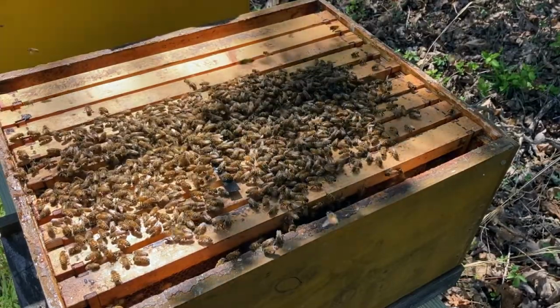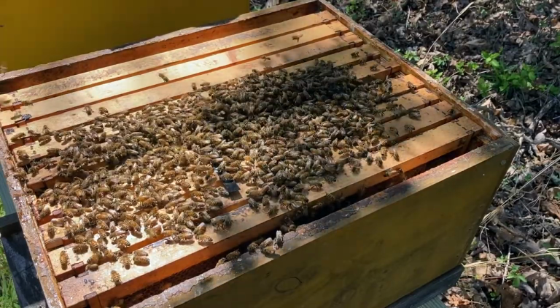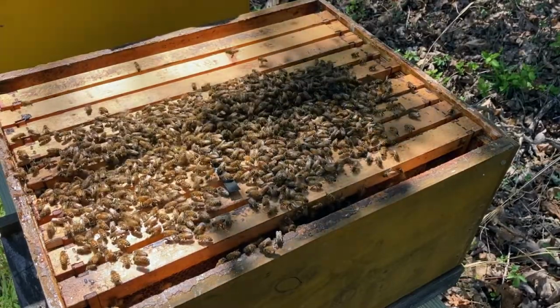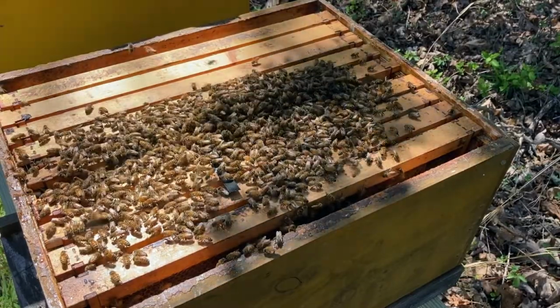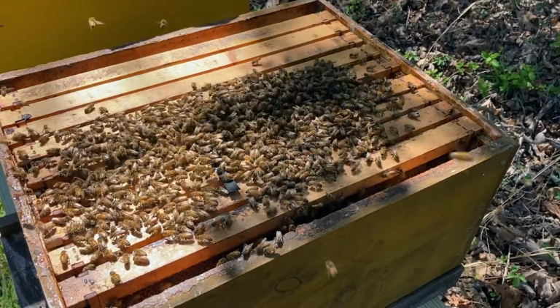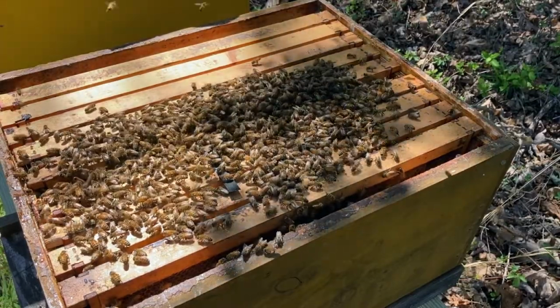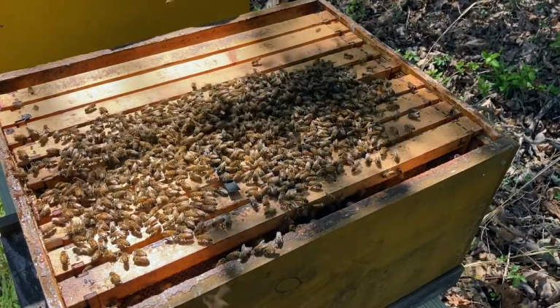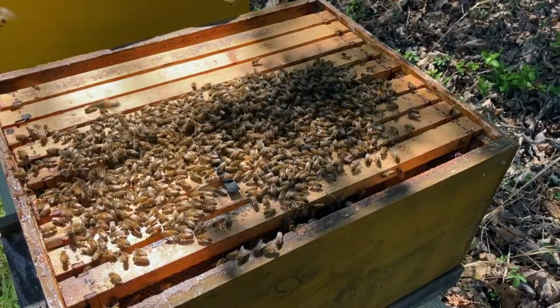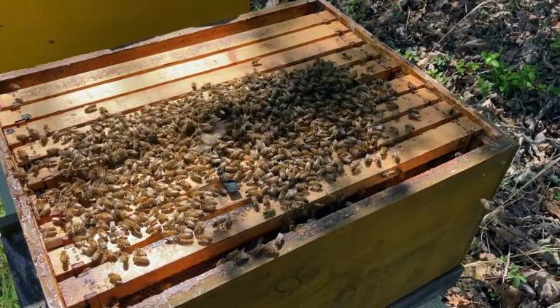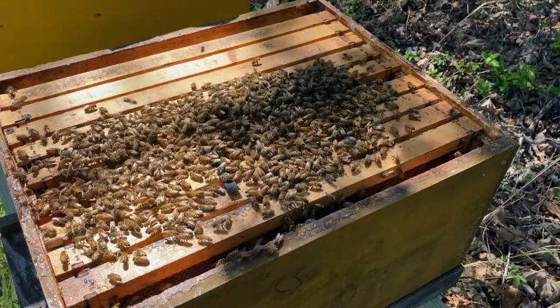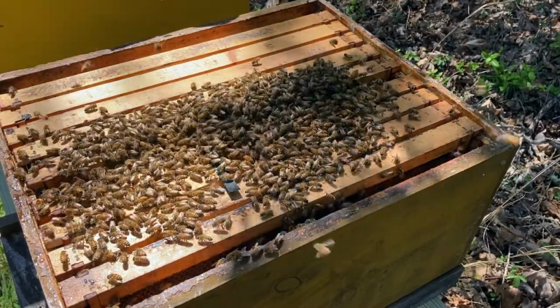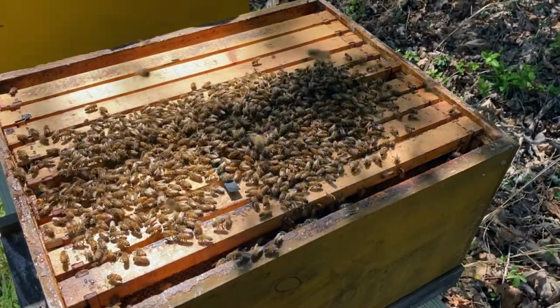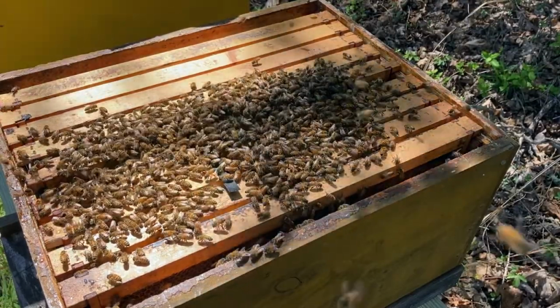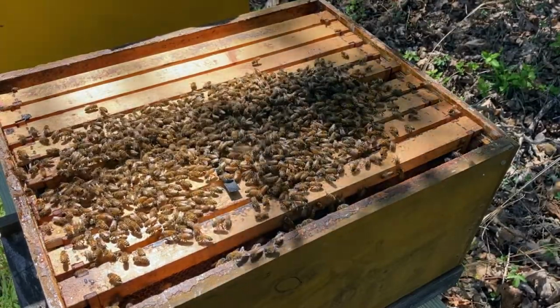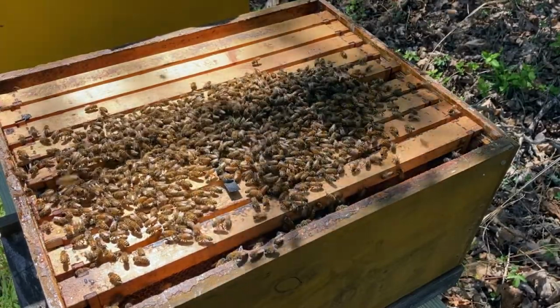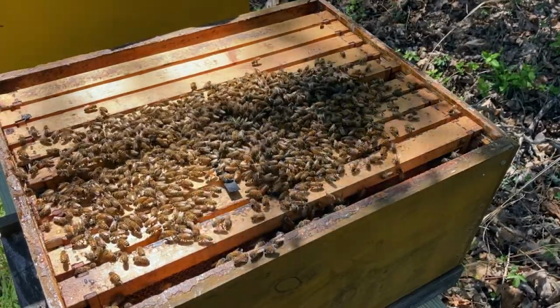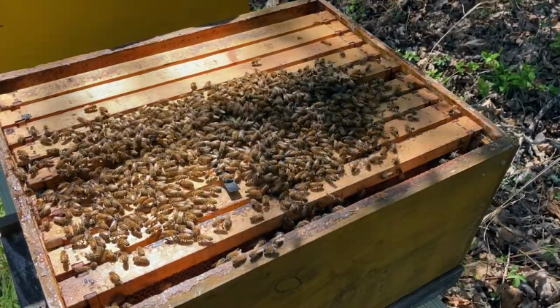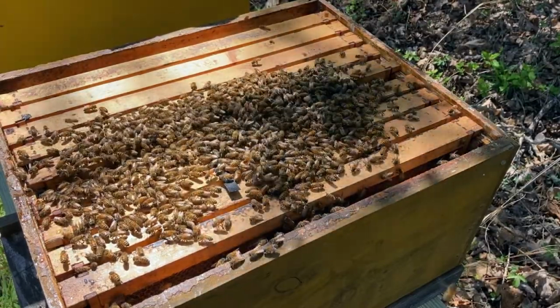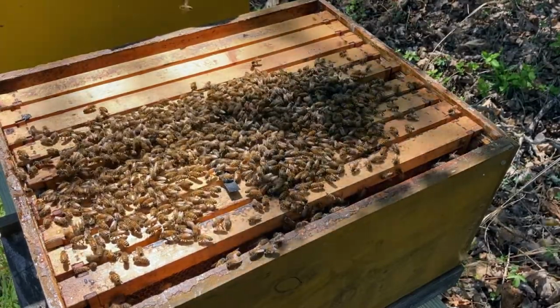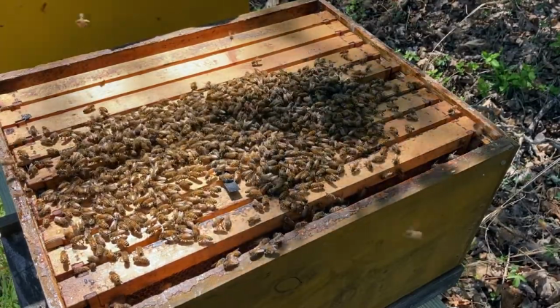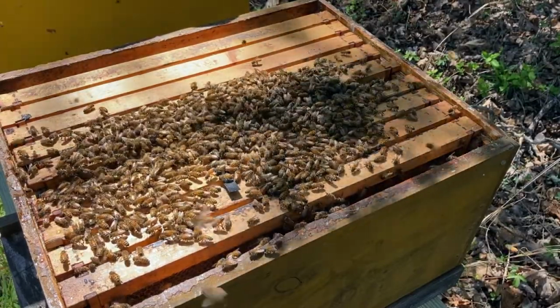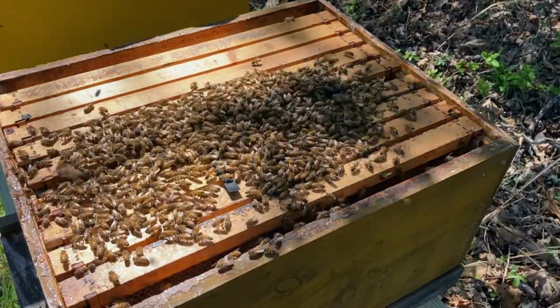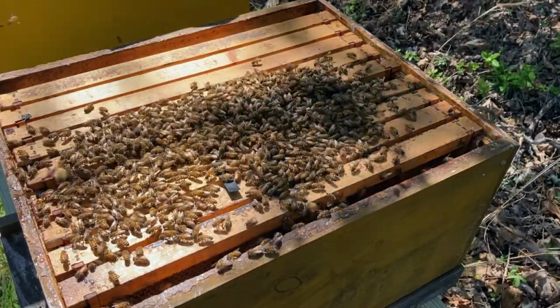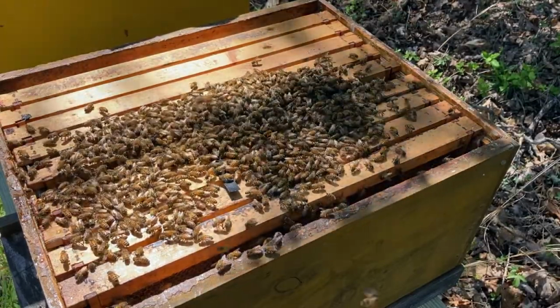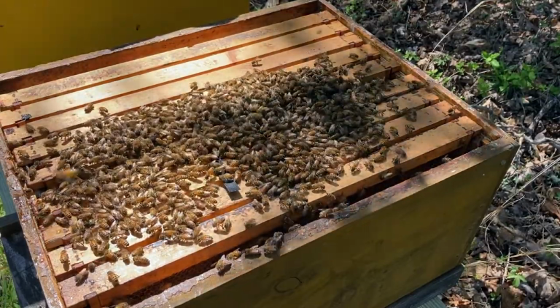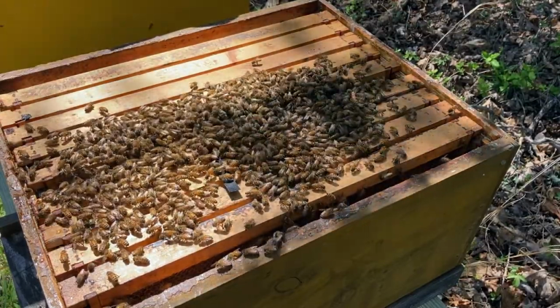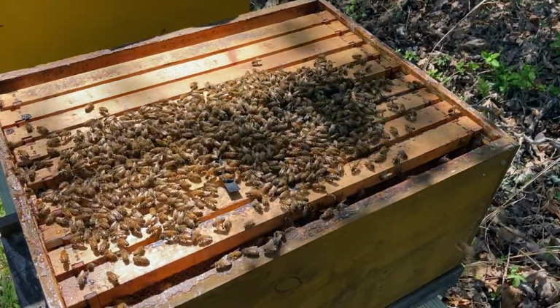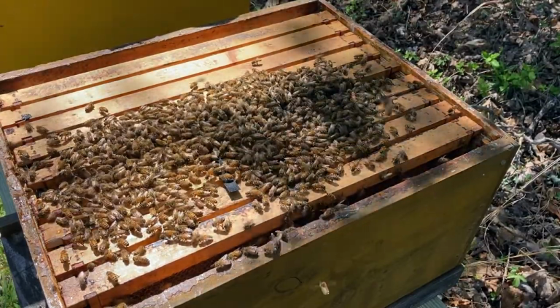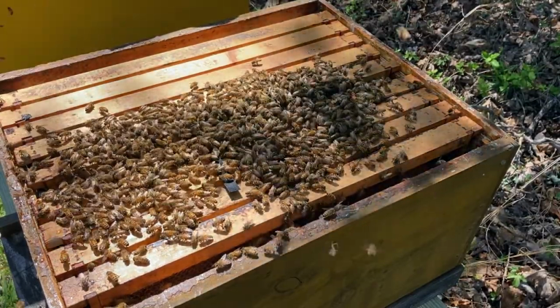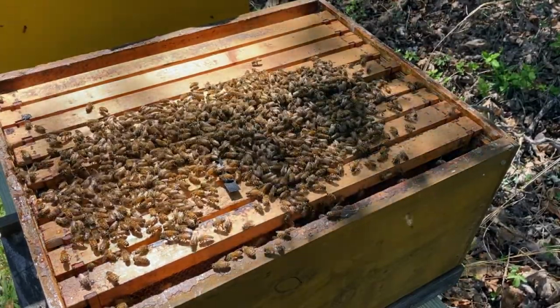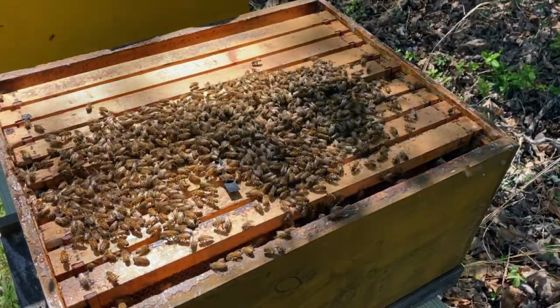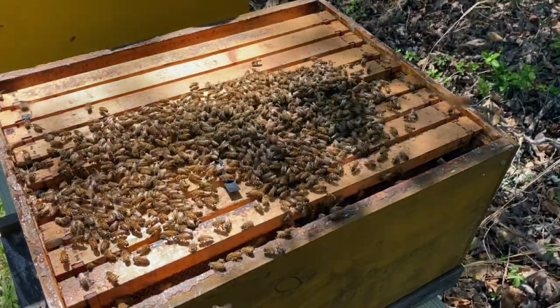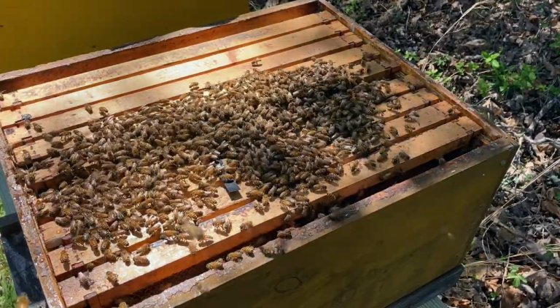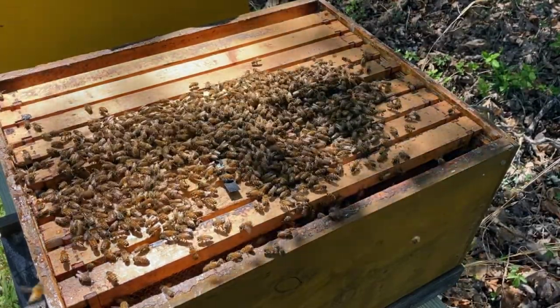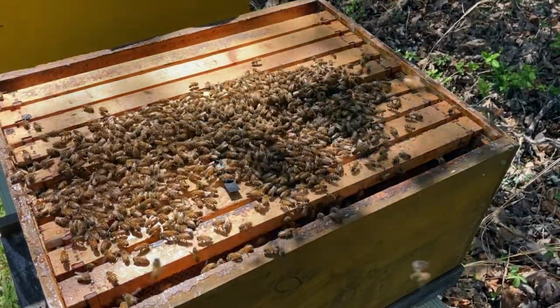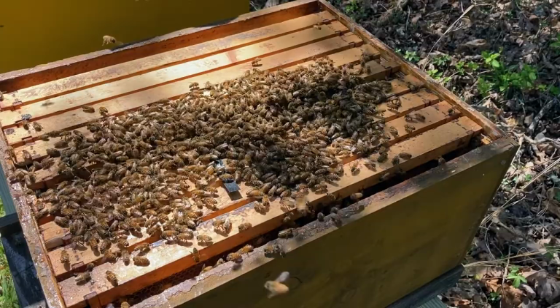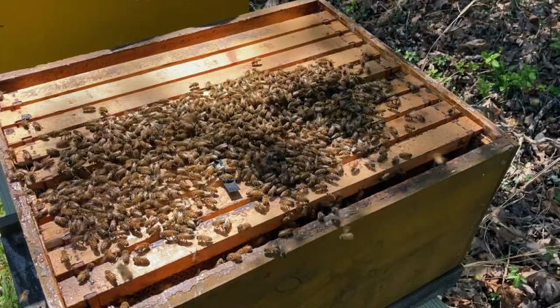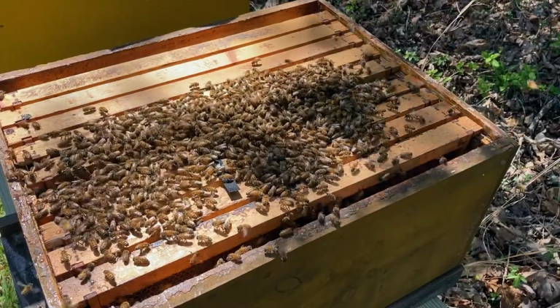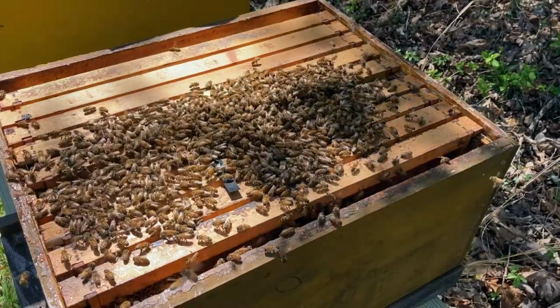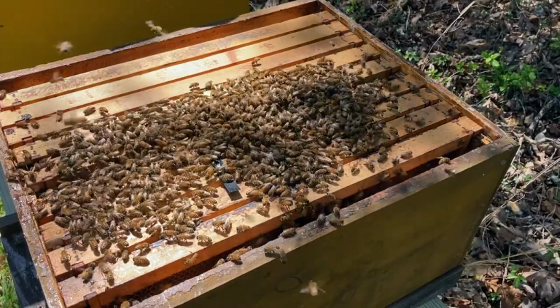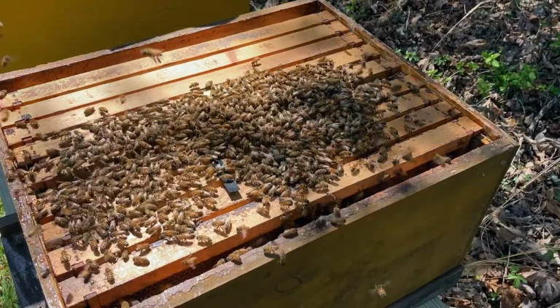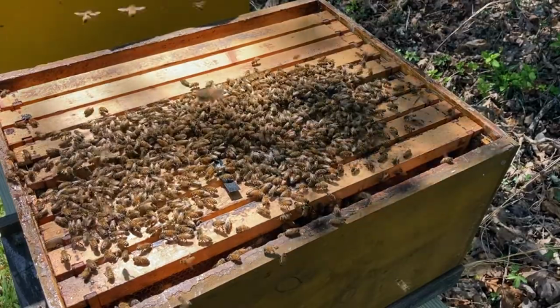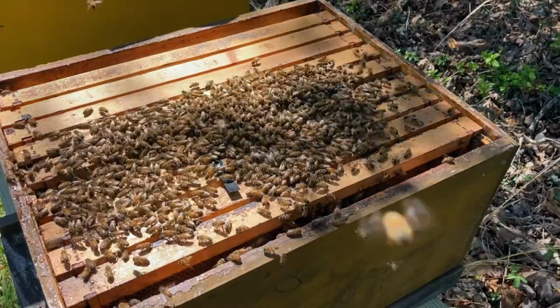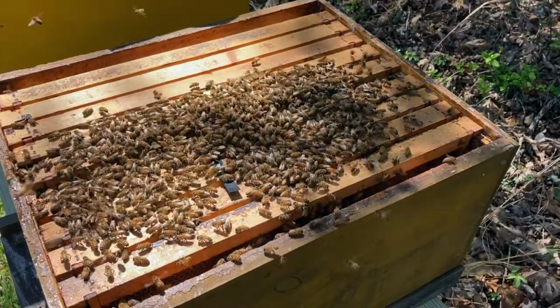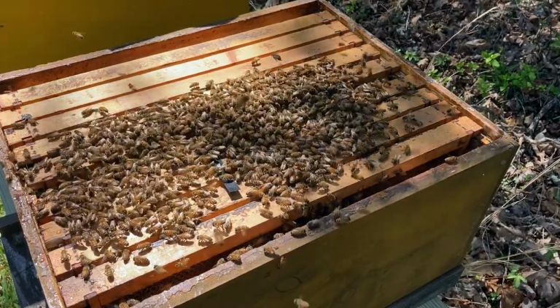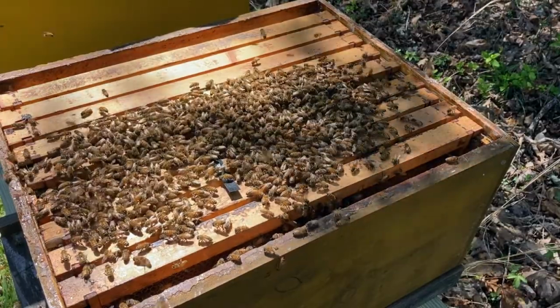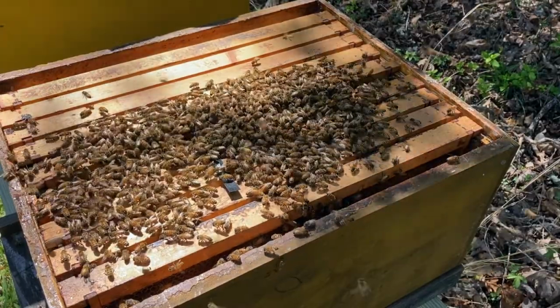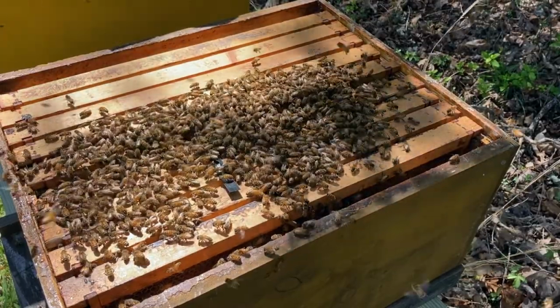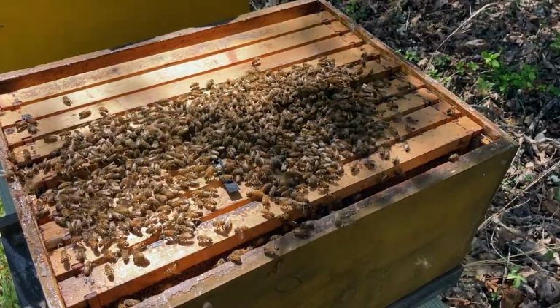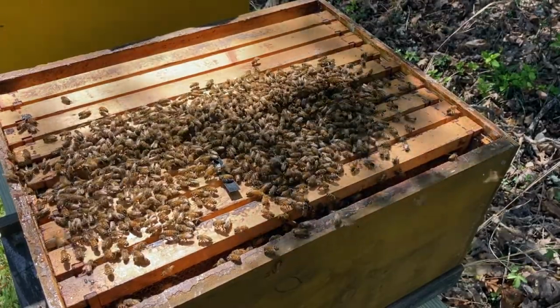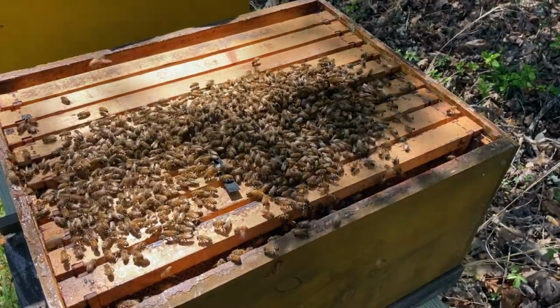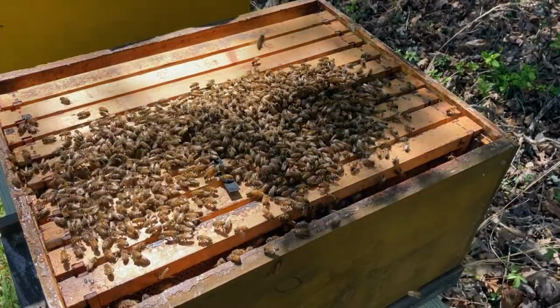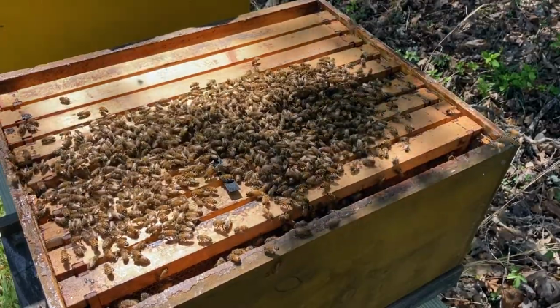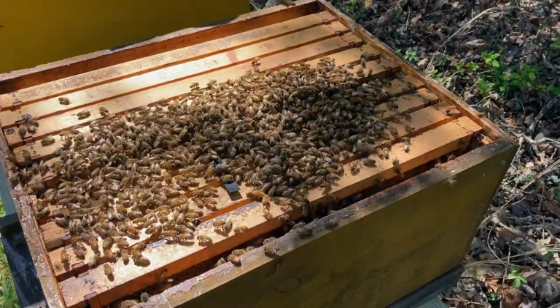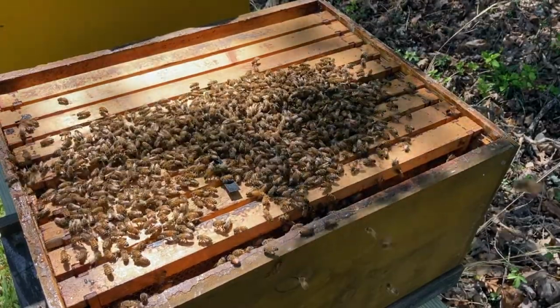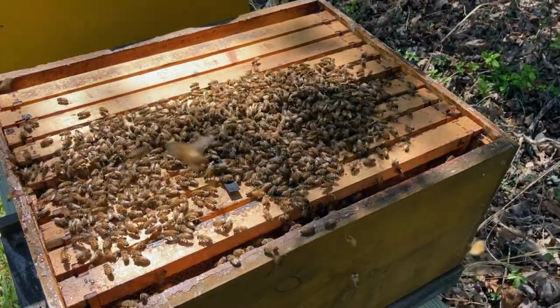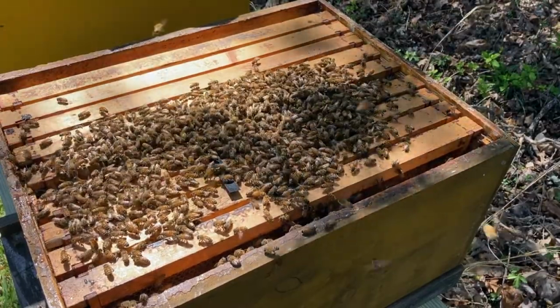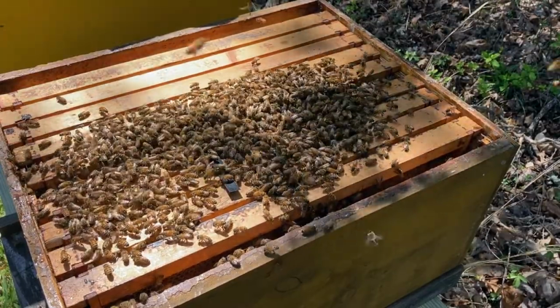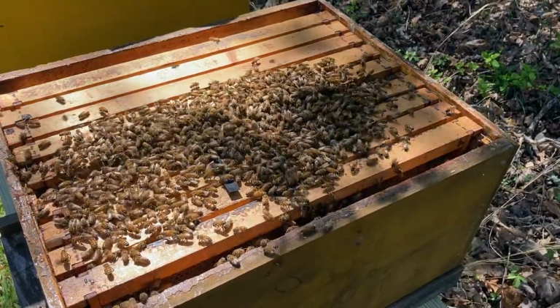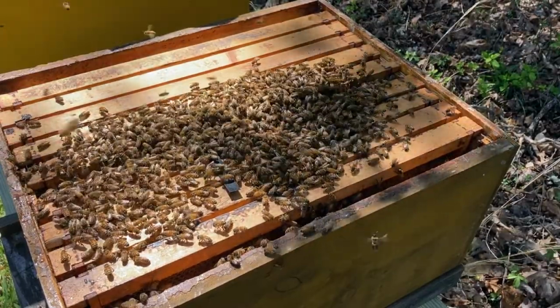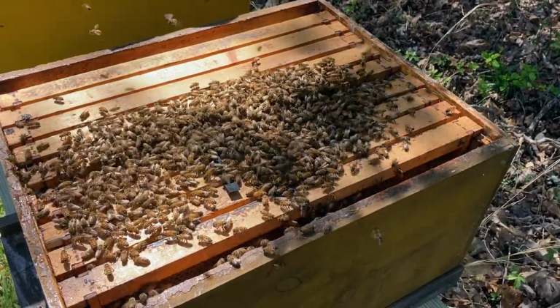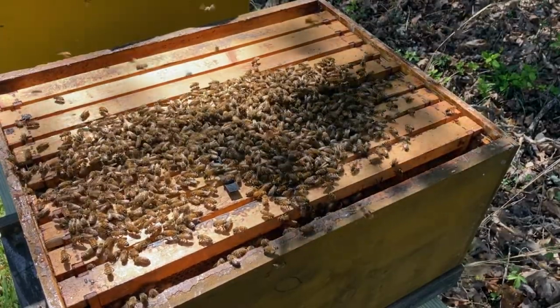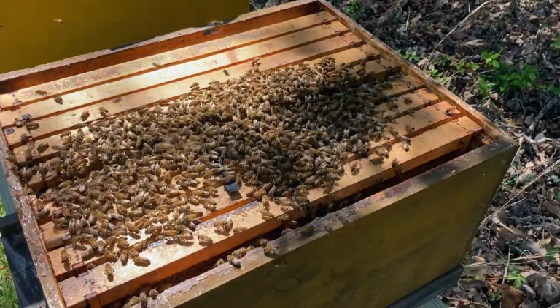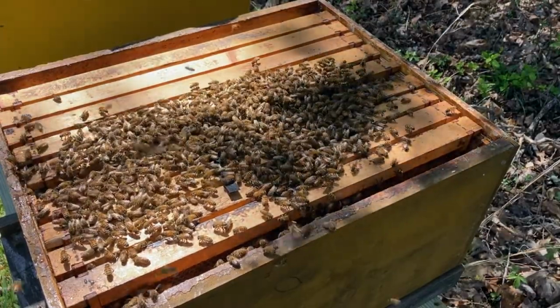Keep feeding them for about two weeks. I'm going to shut them up, go get a jar of feed ready, and put it on them.